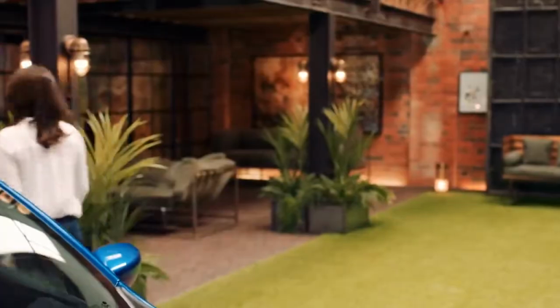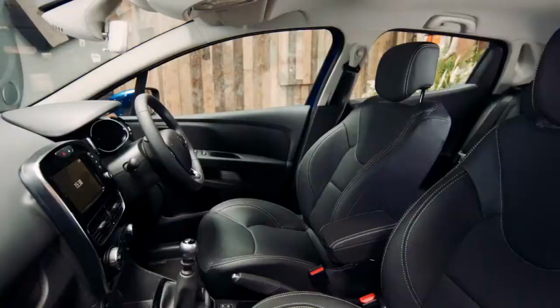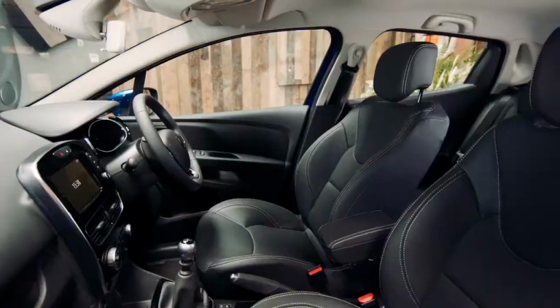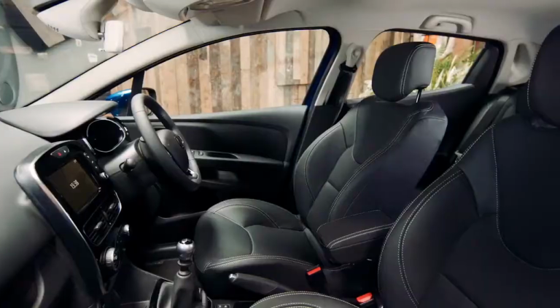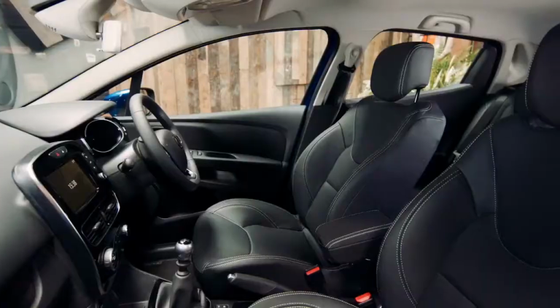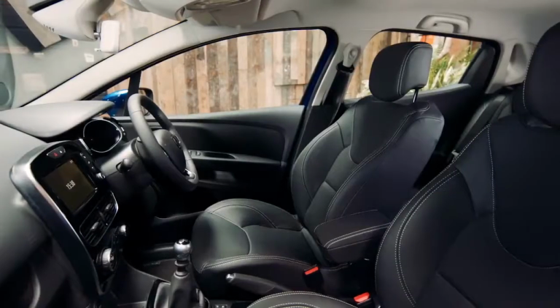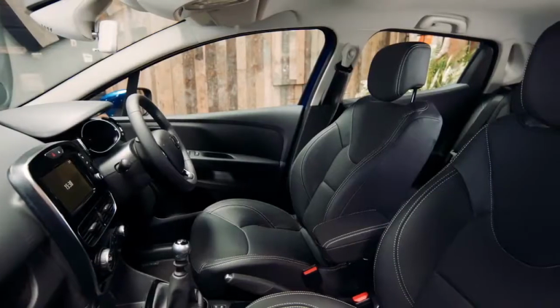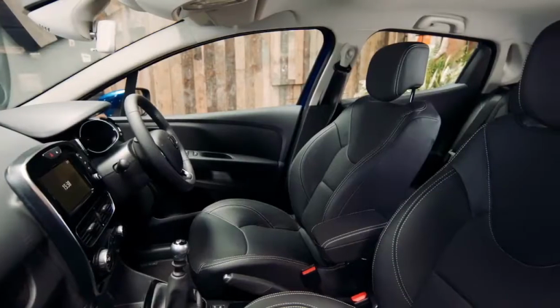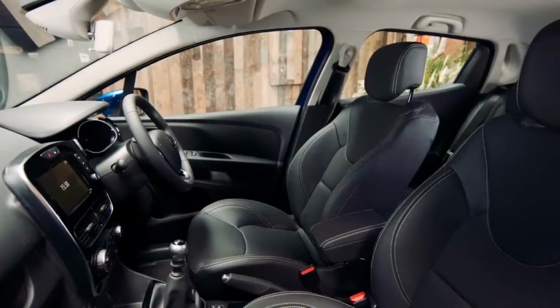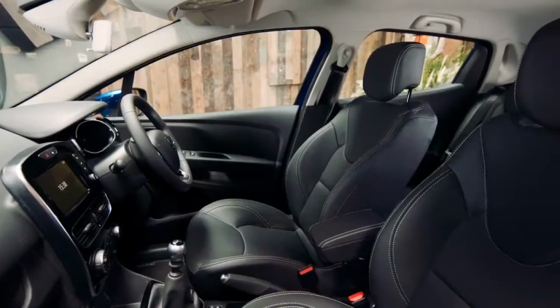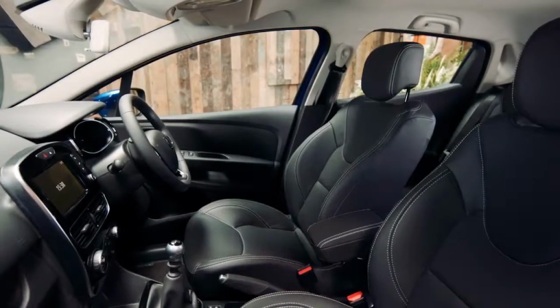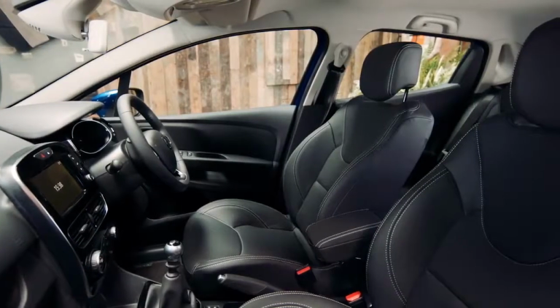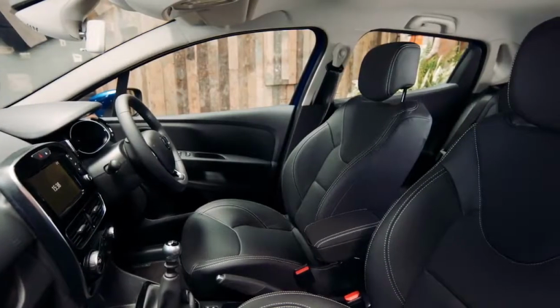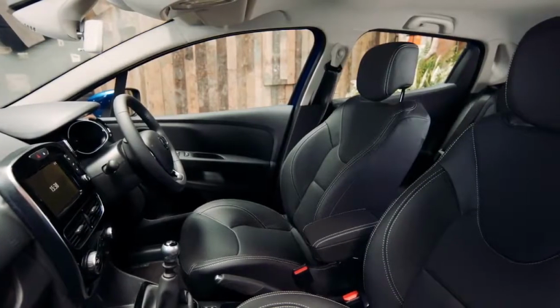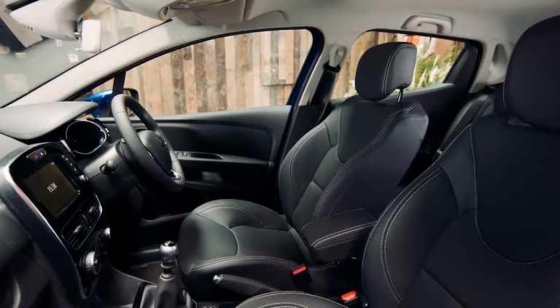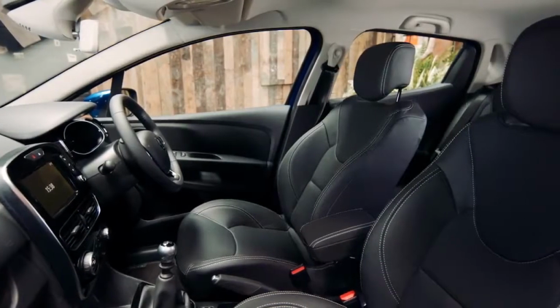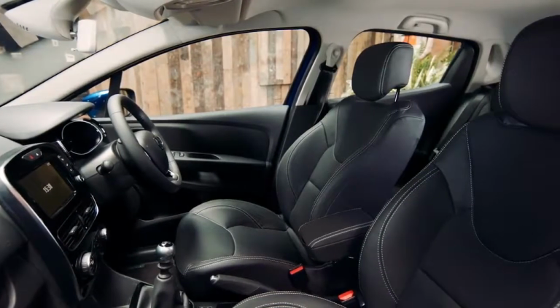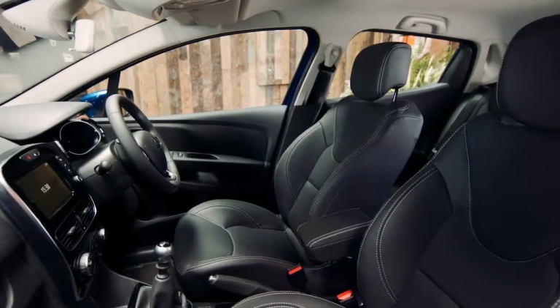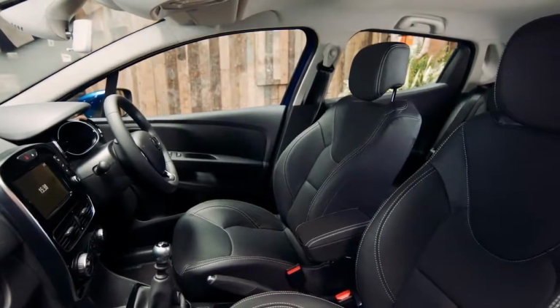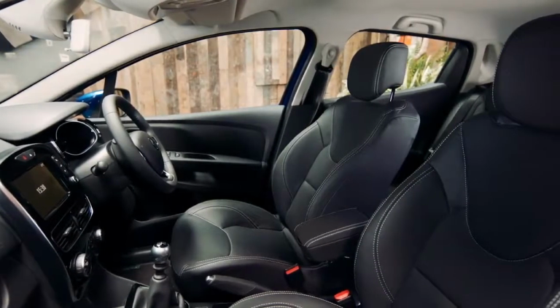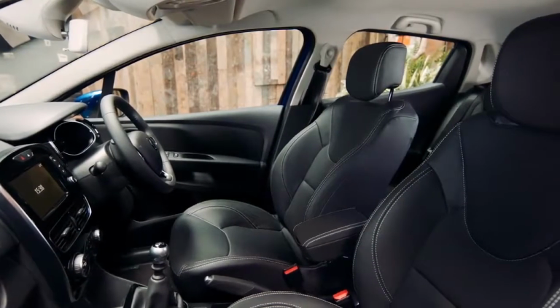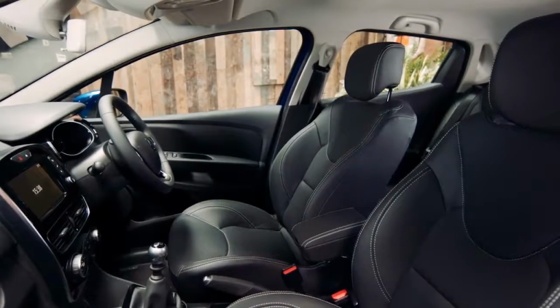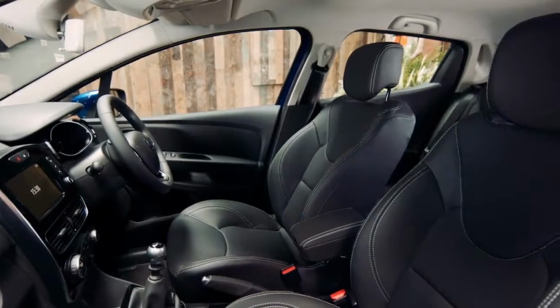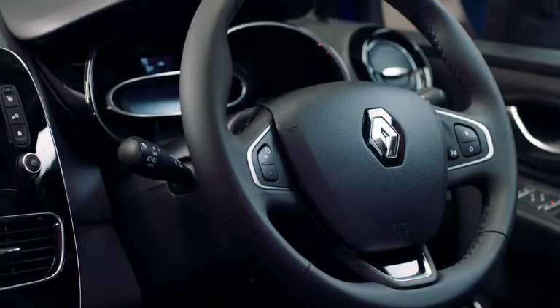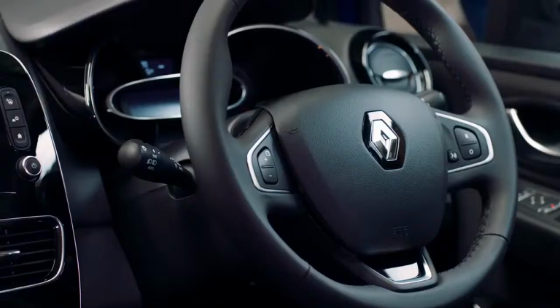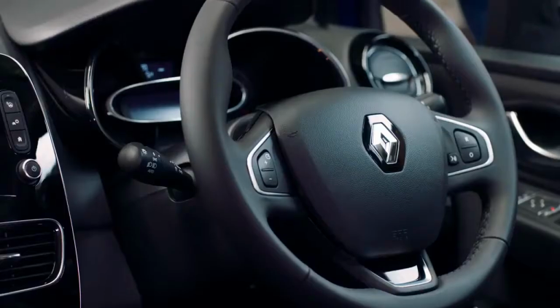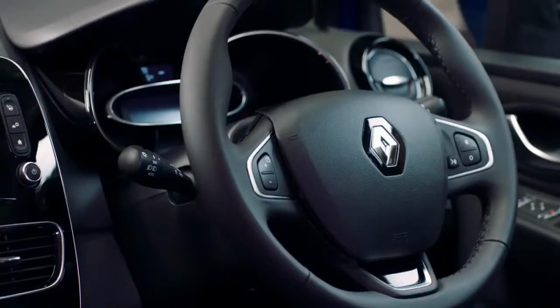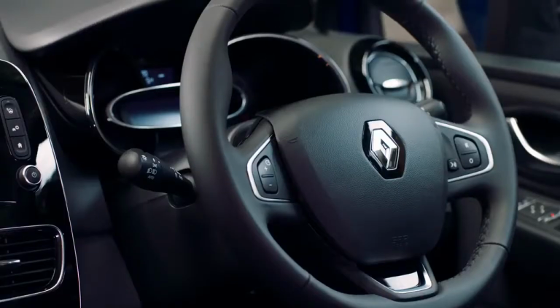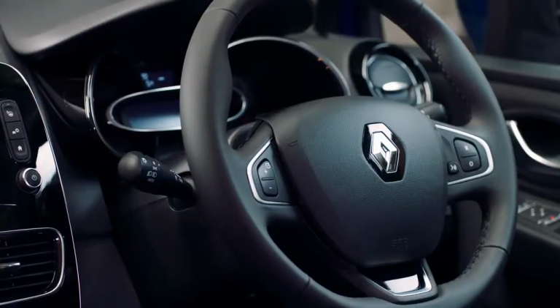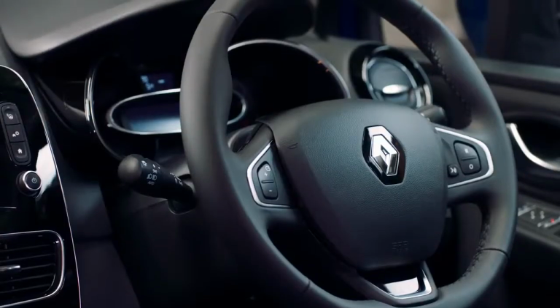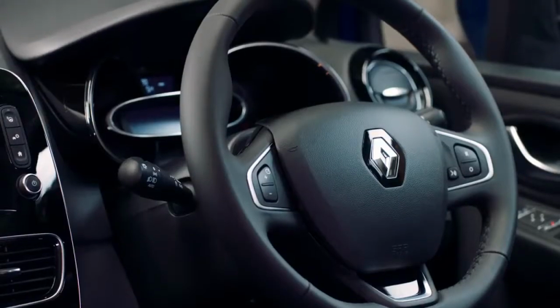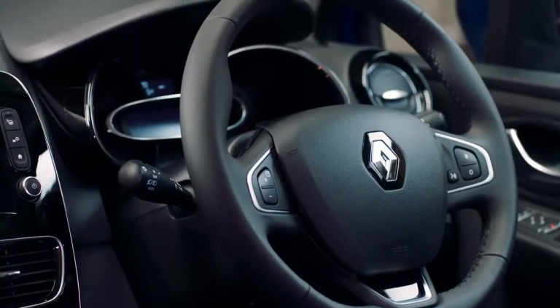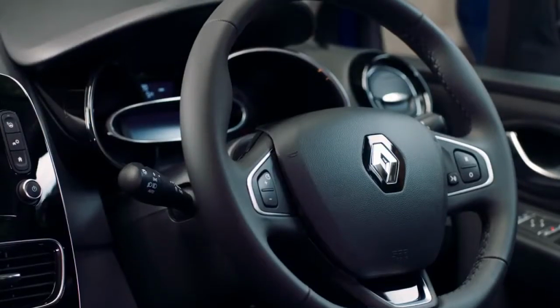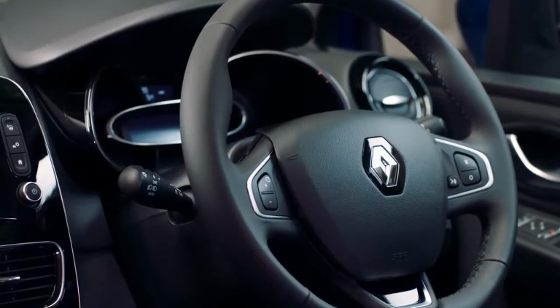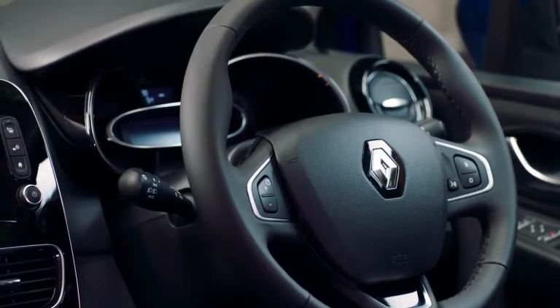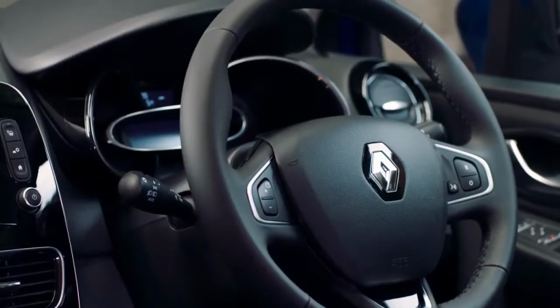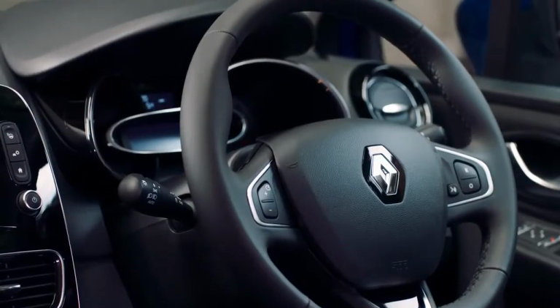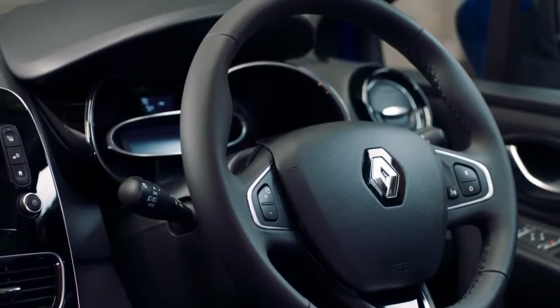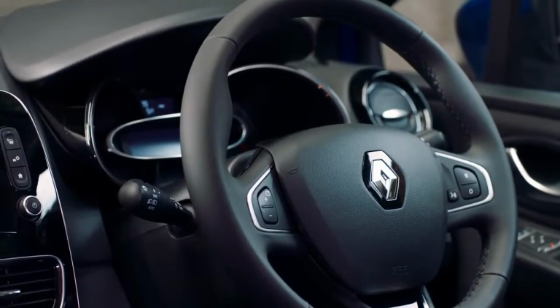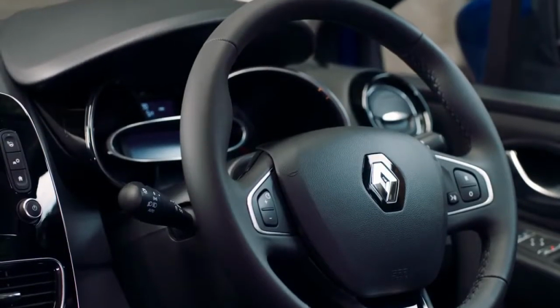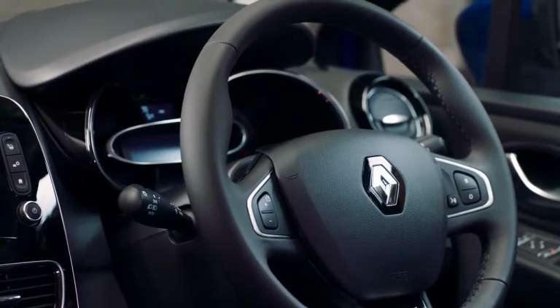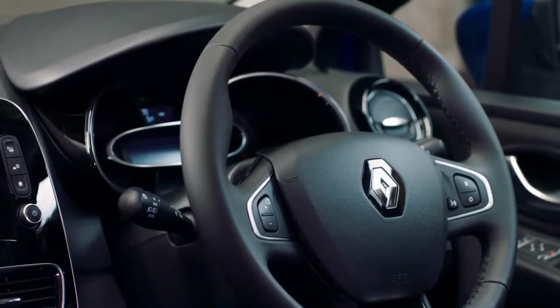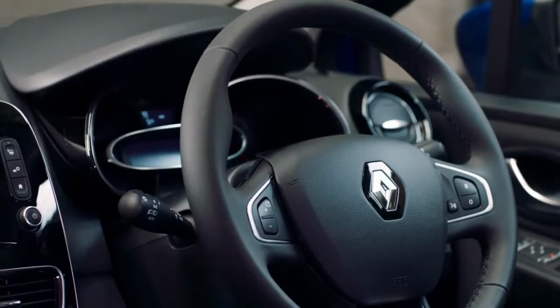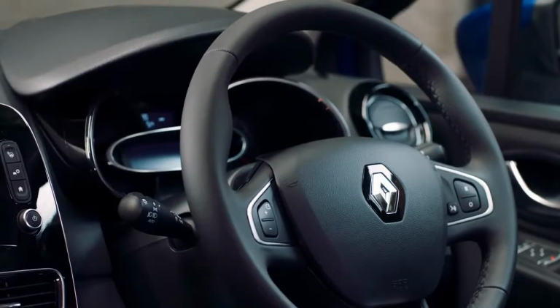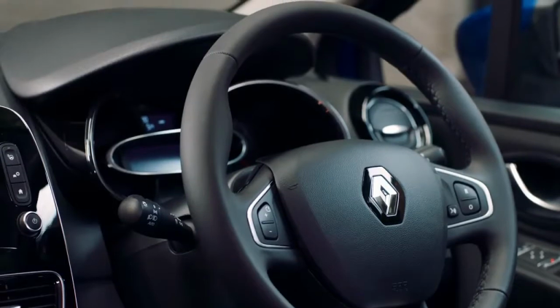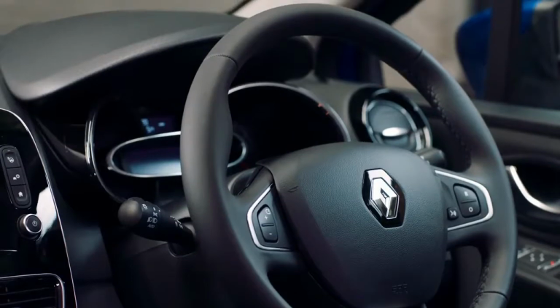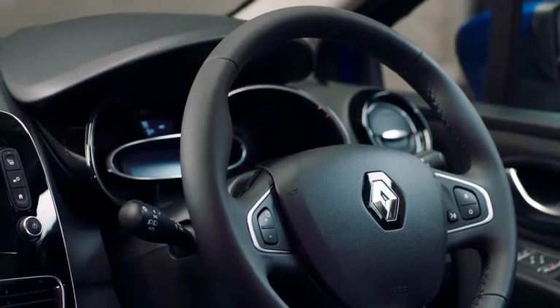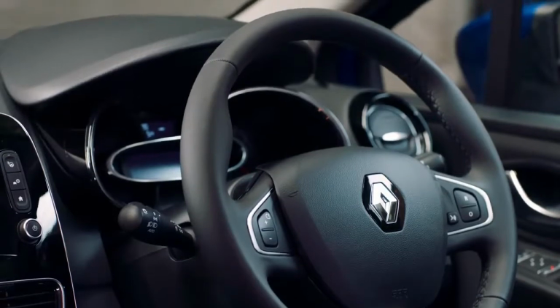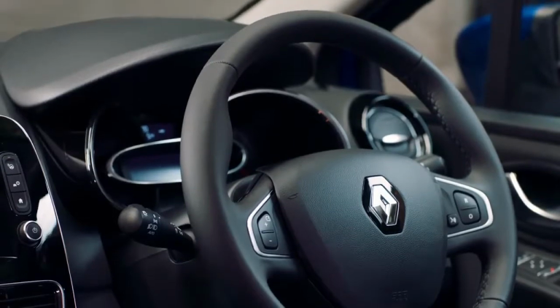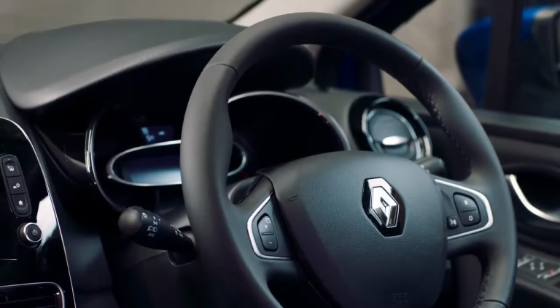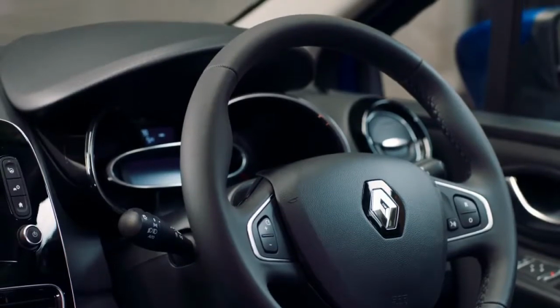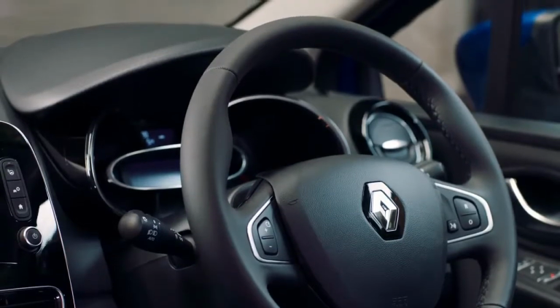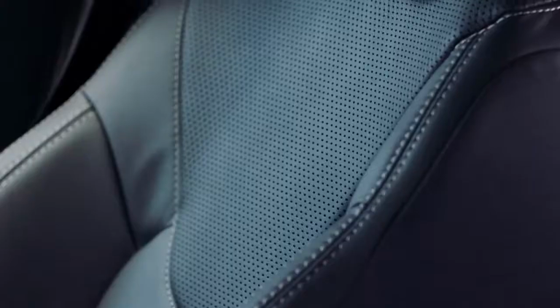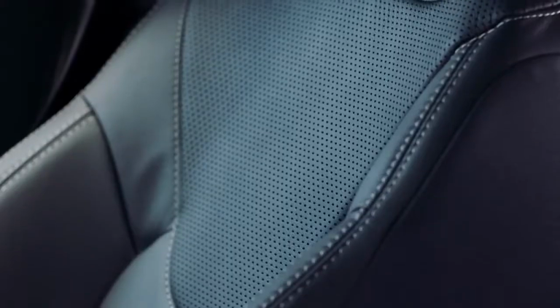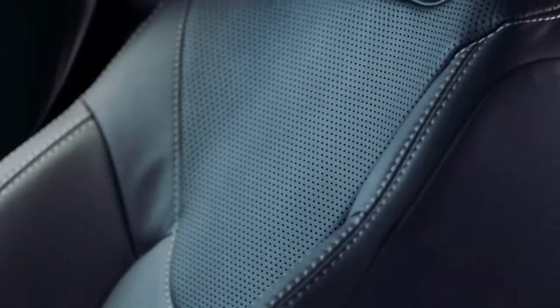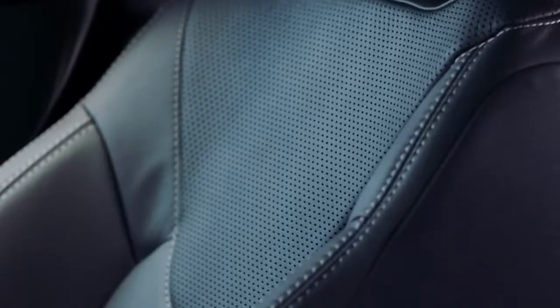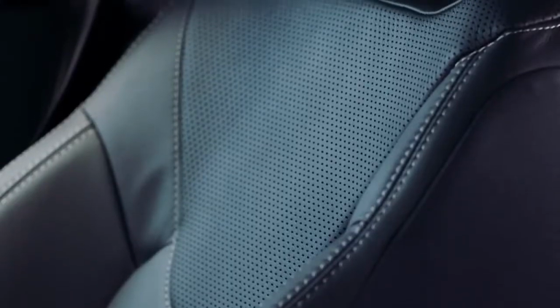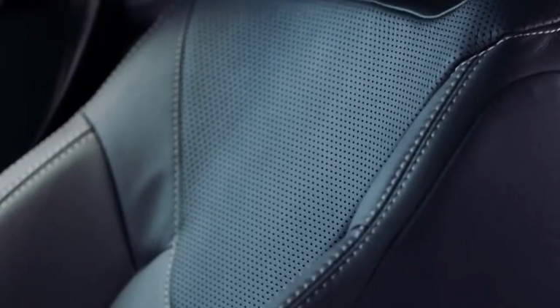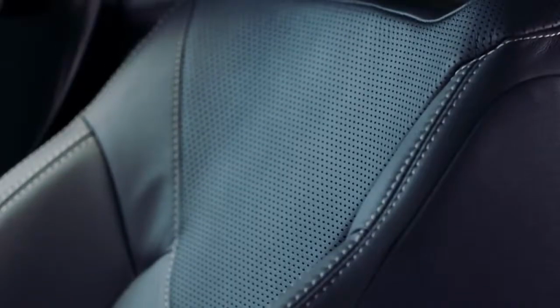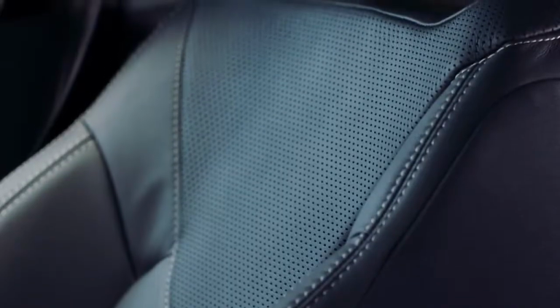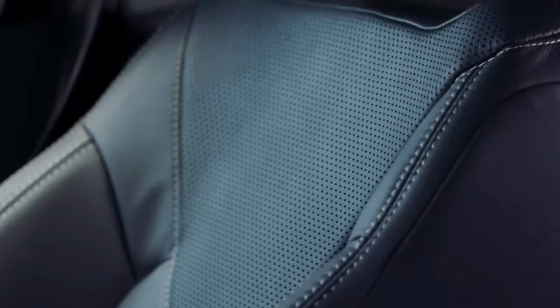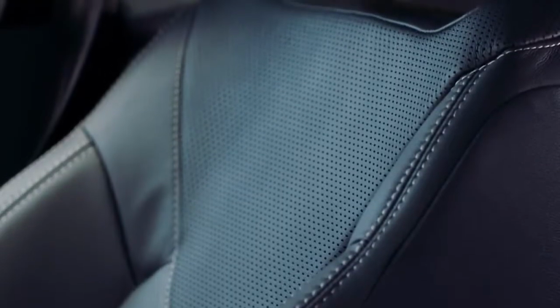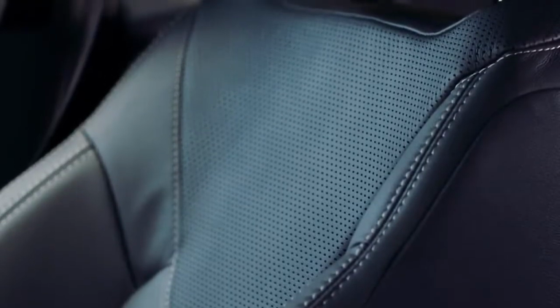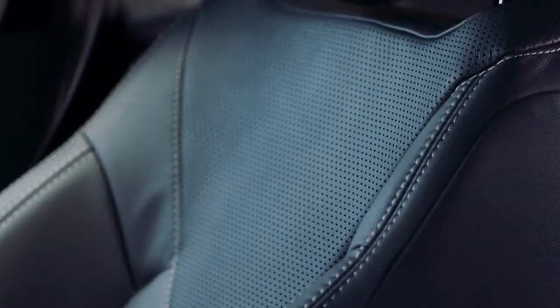On the inside, you'll discover smart, refined upholstery. There's a full-grain leather steering wheel and part leather seats.